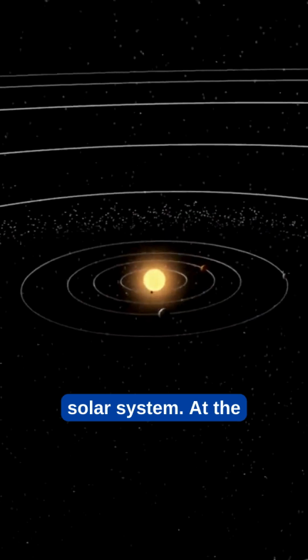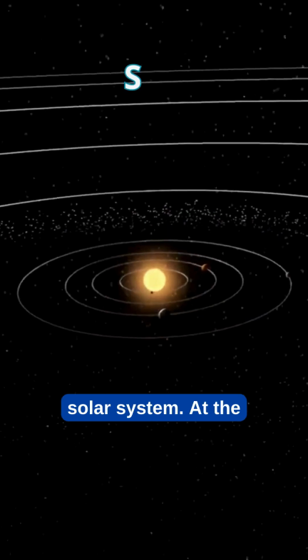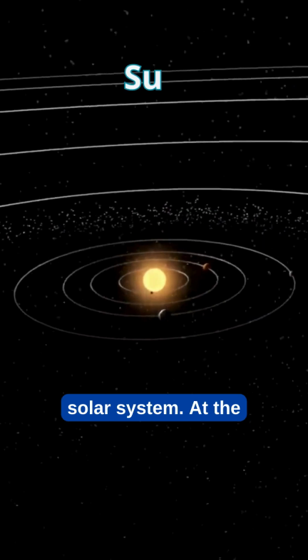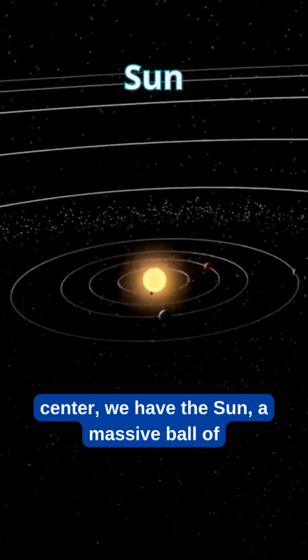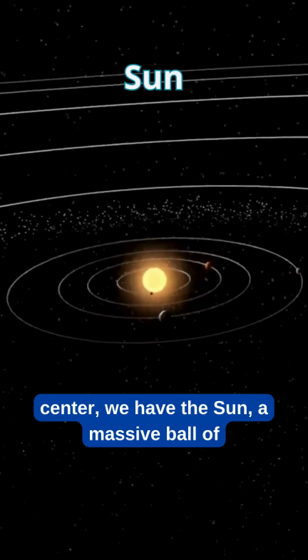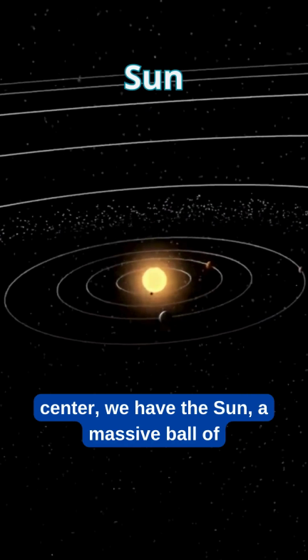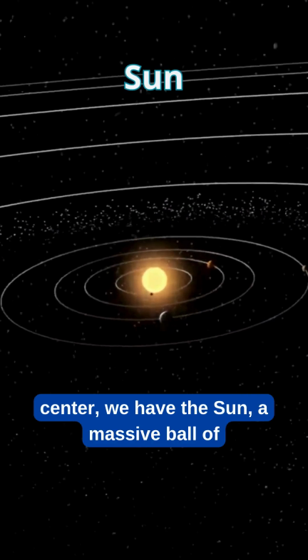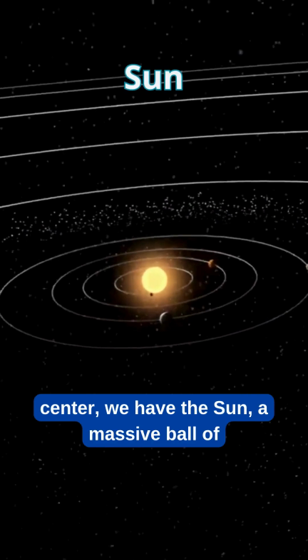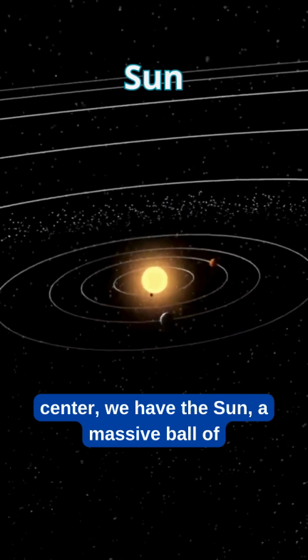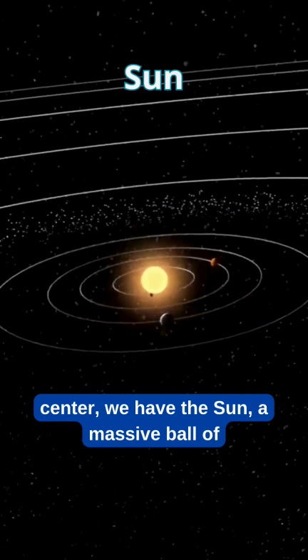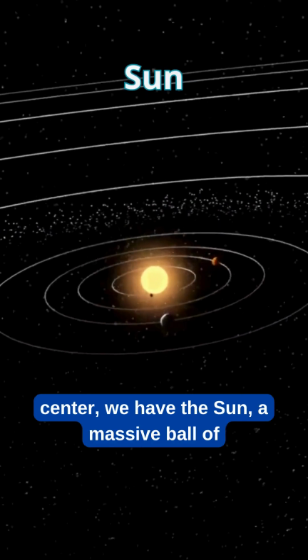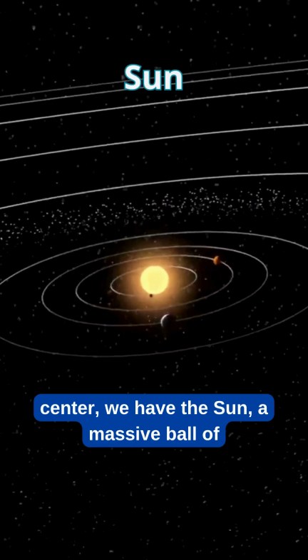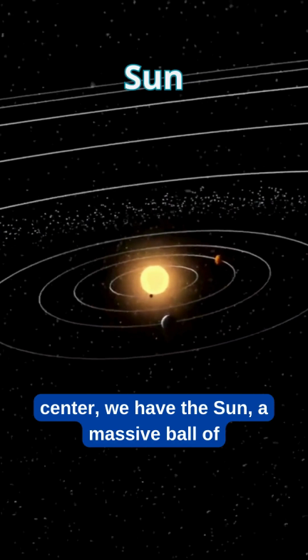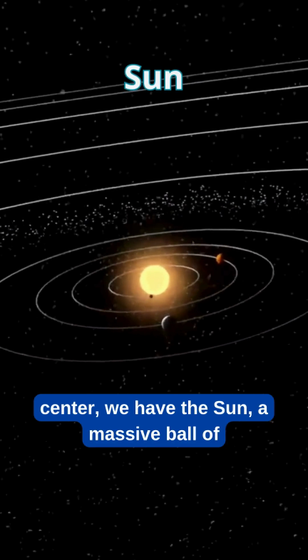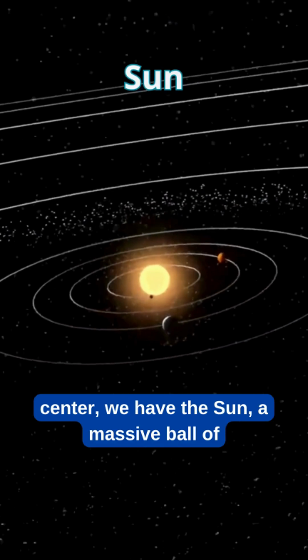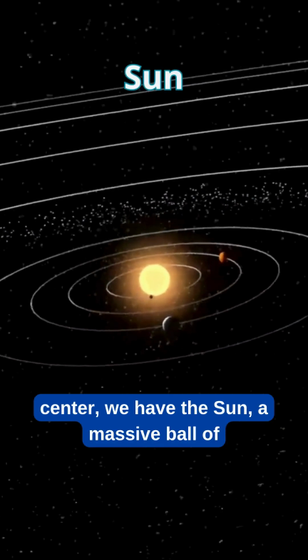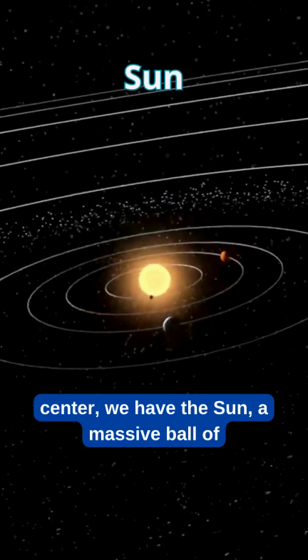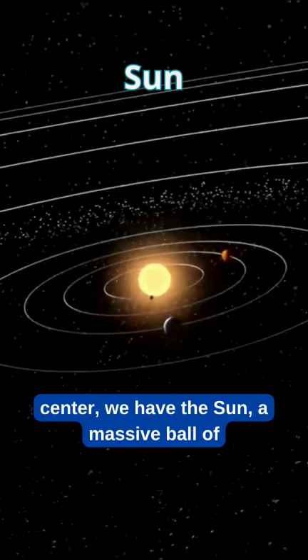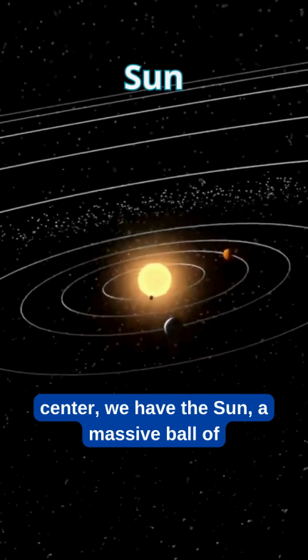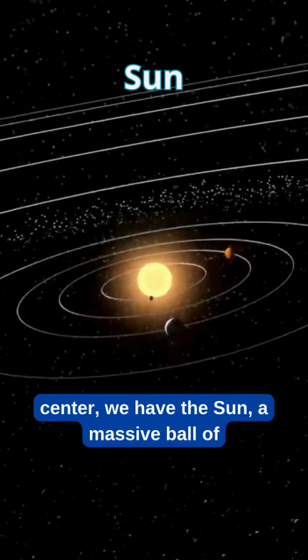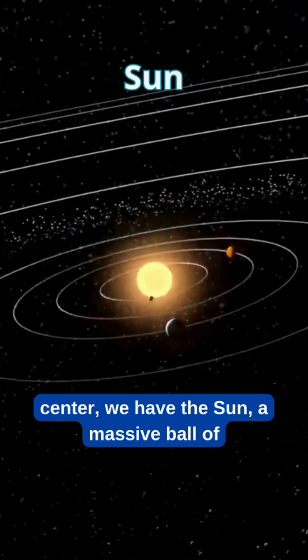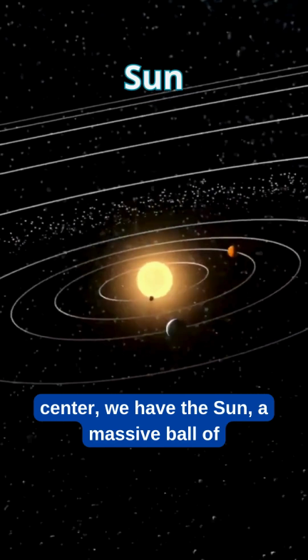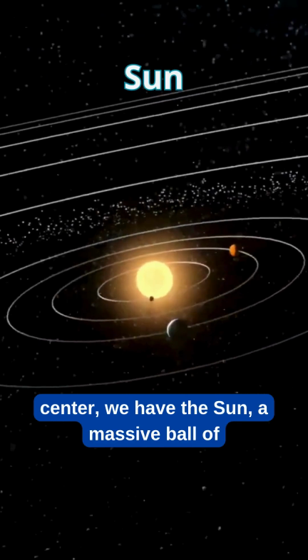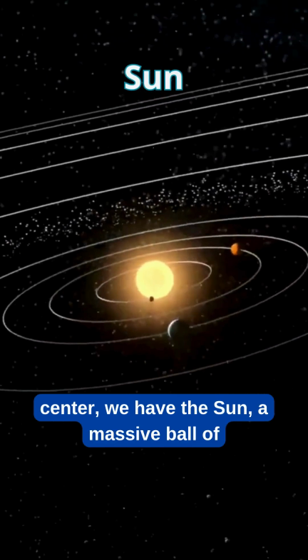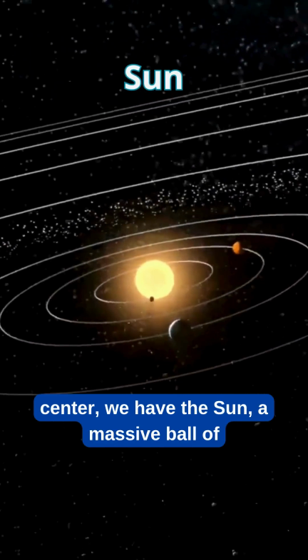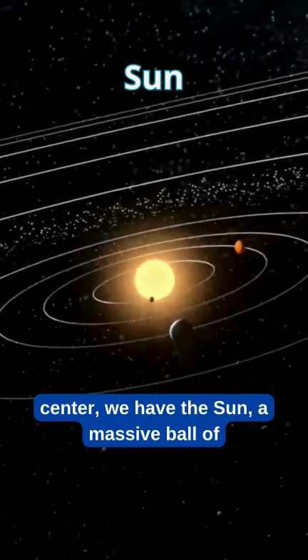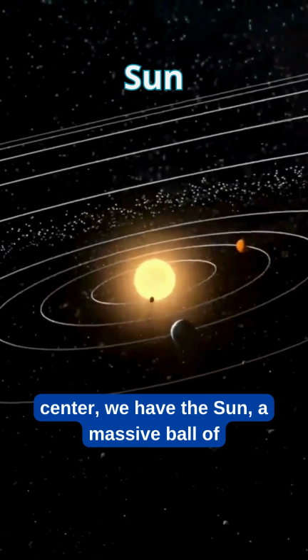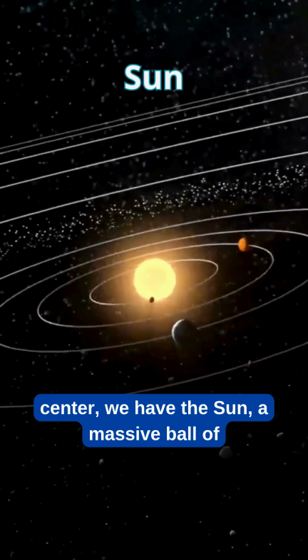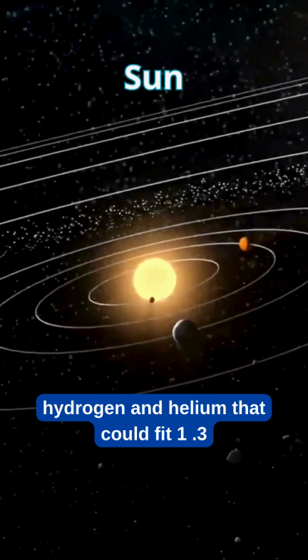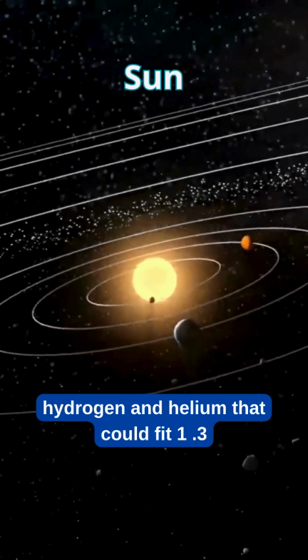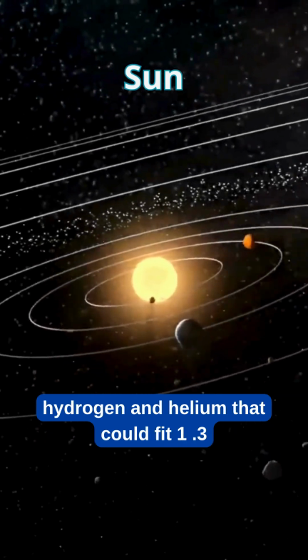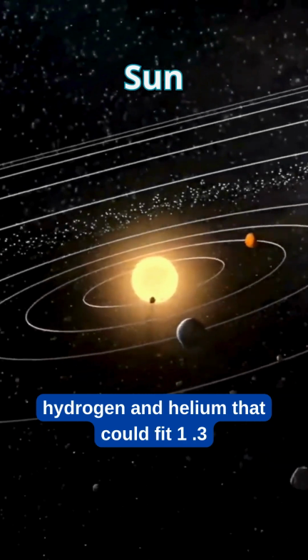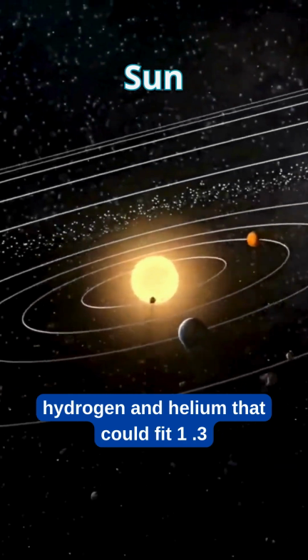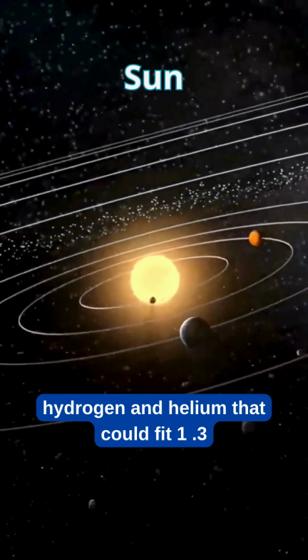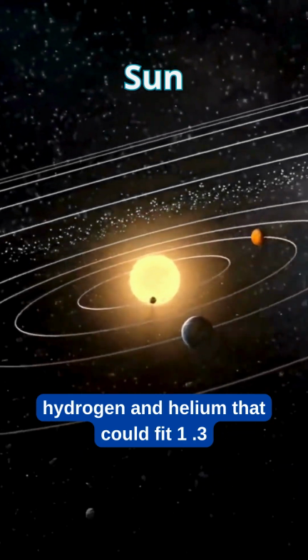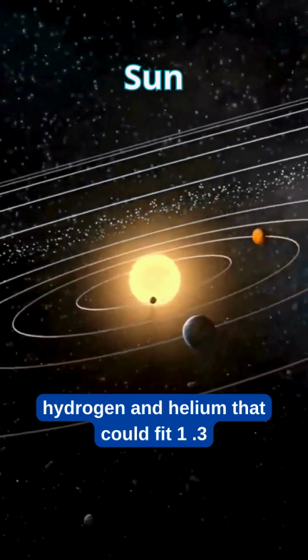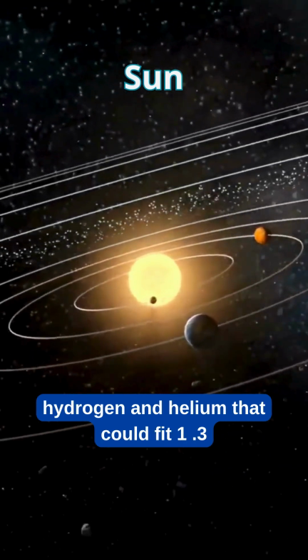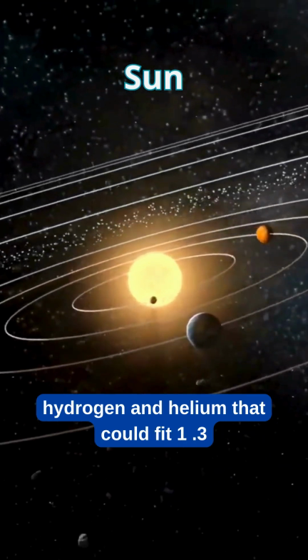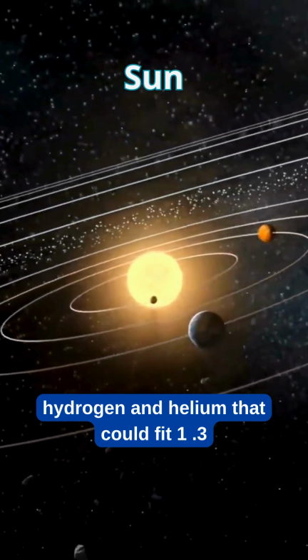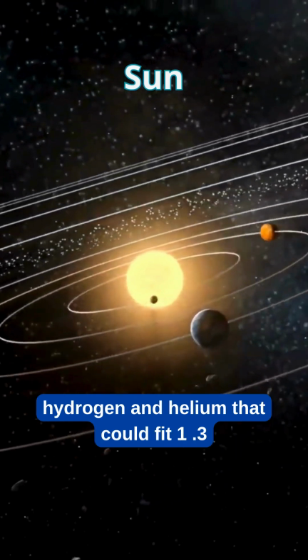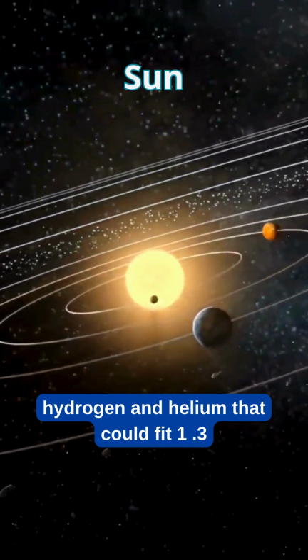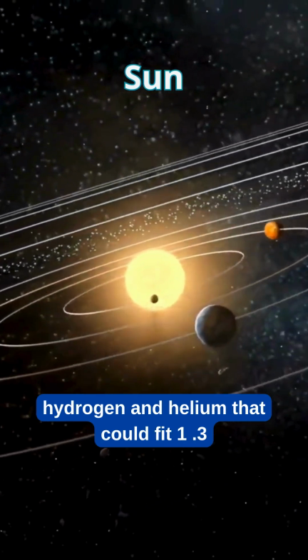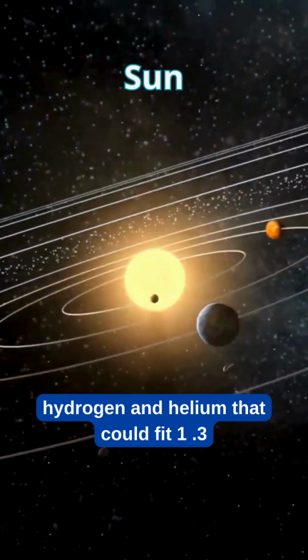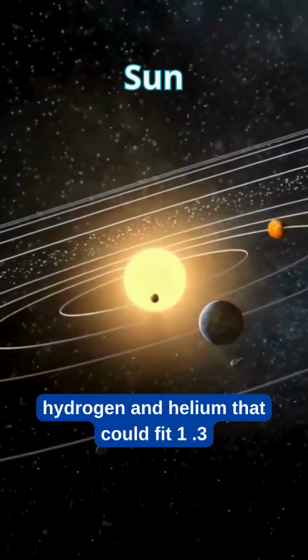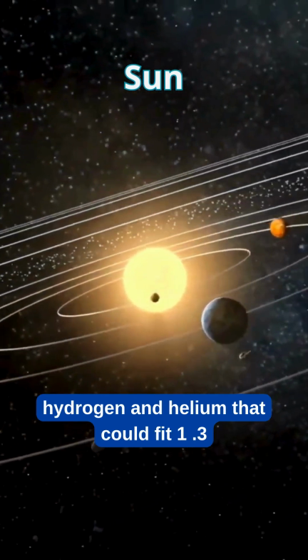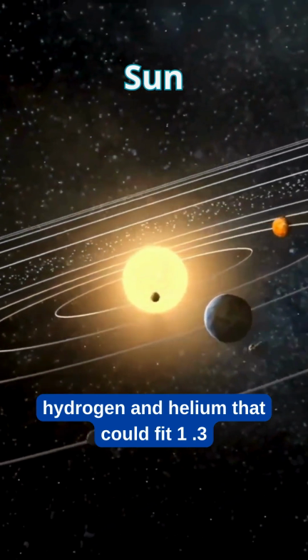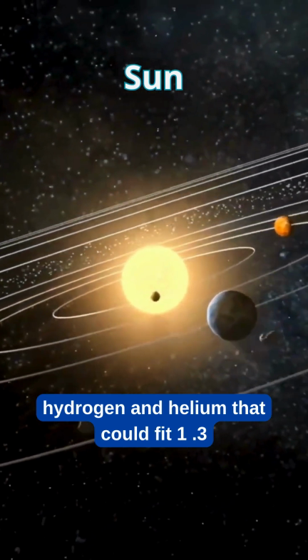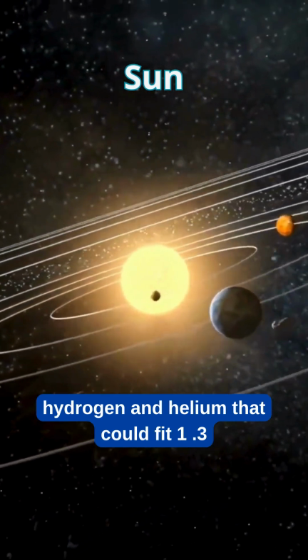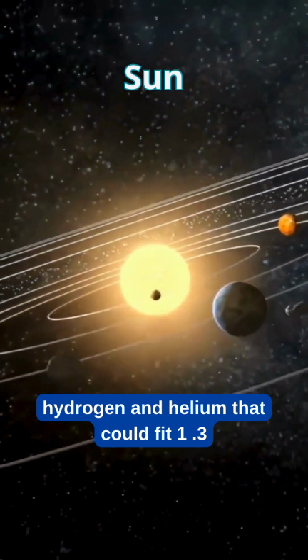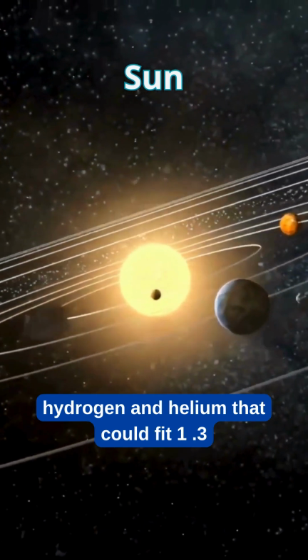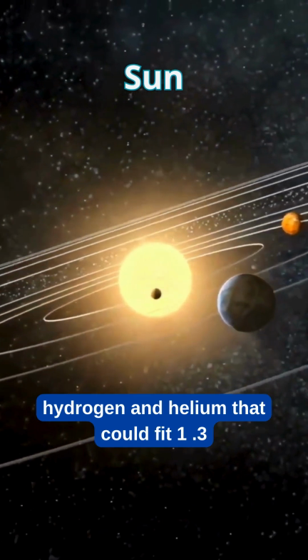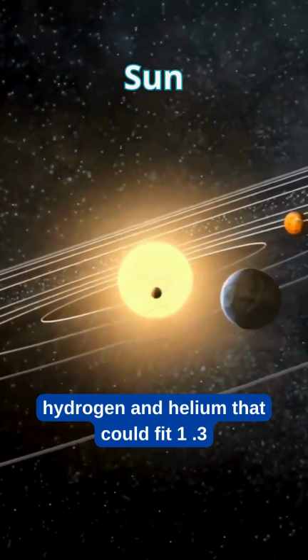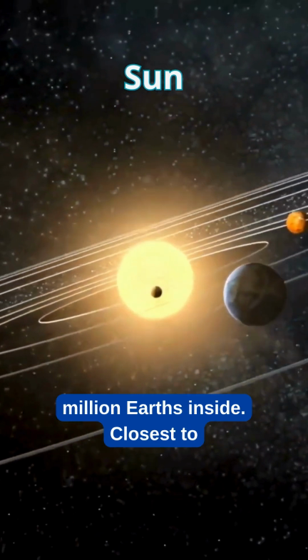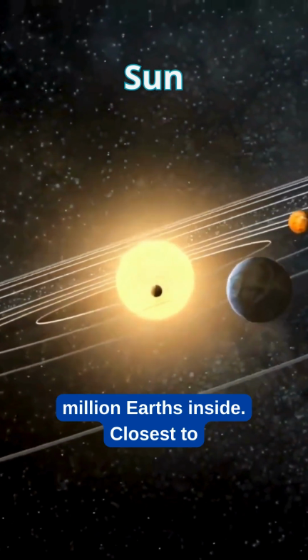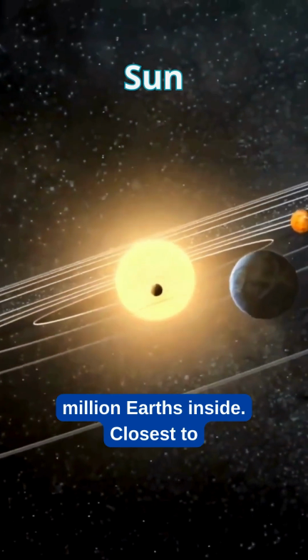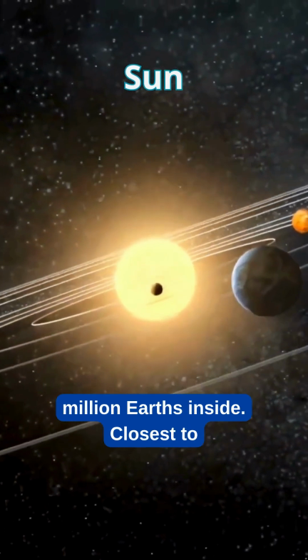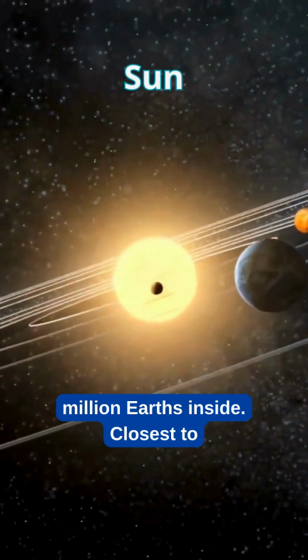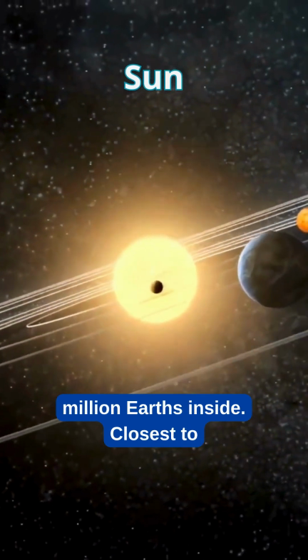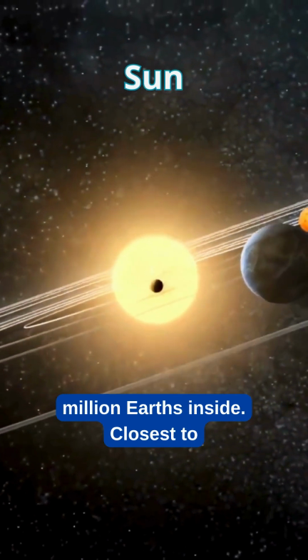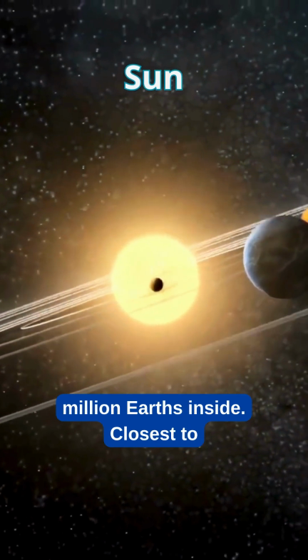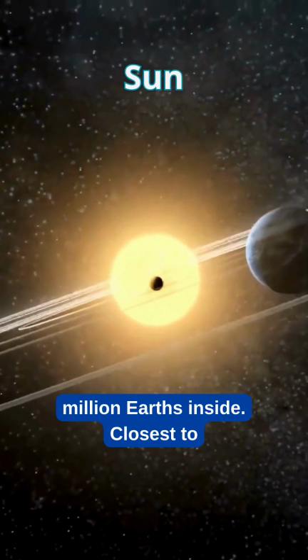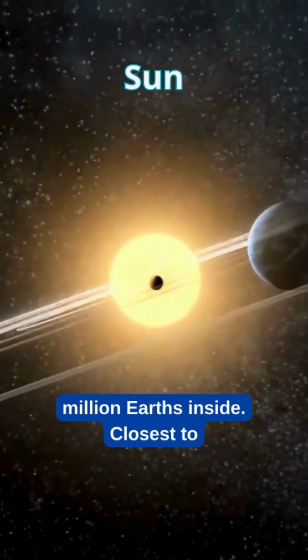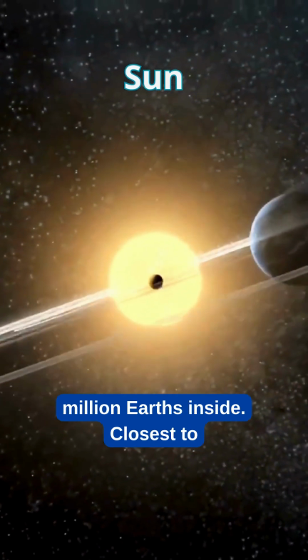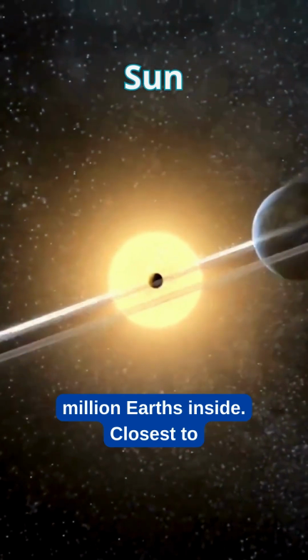At the center, we have the Sun — a massive ball of hydrogen and helium that could fit 1.3 million Earths inside.